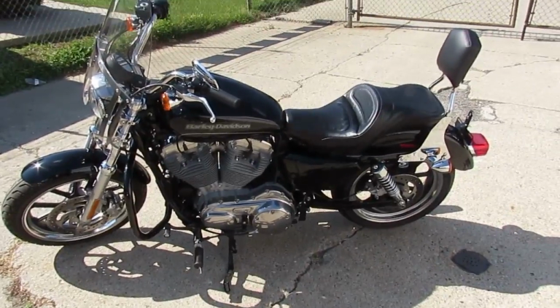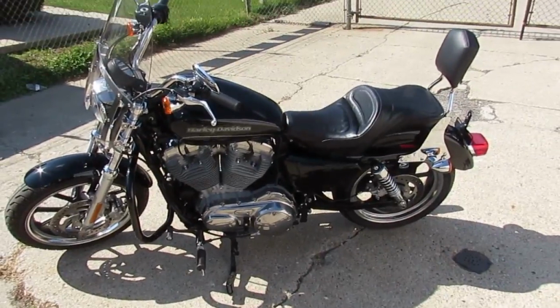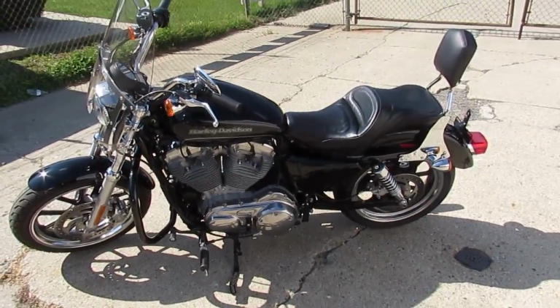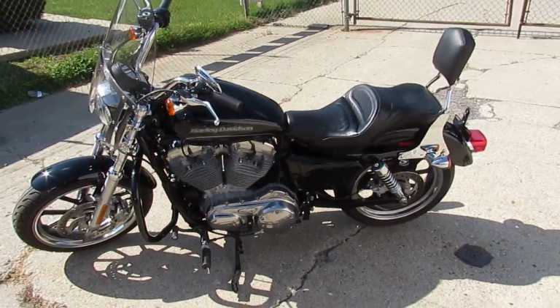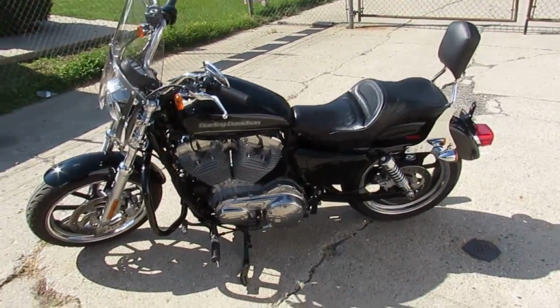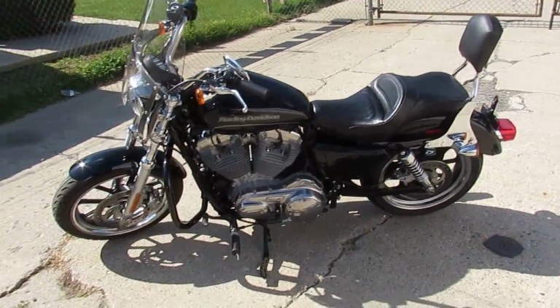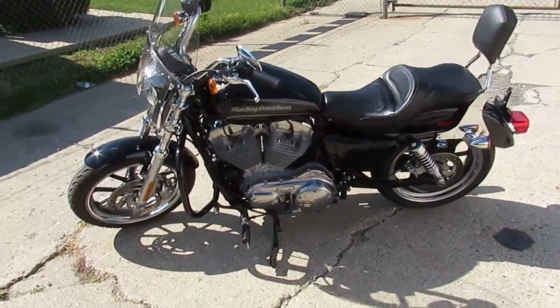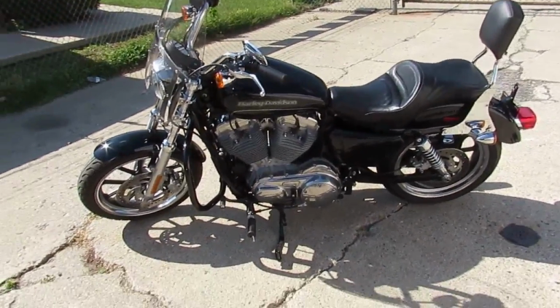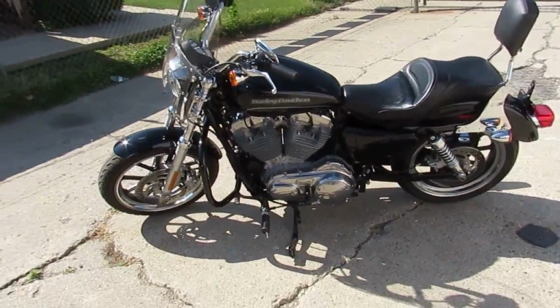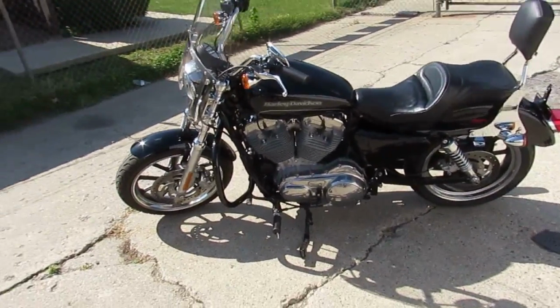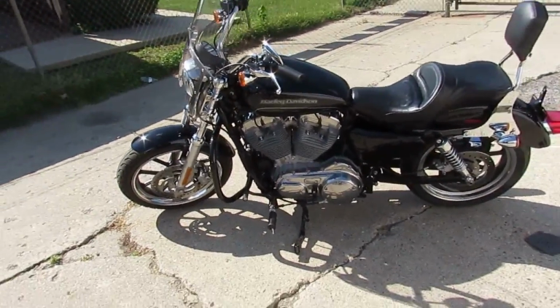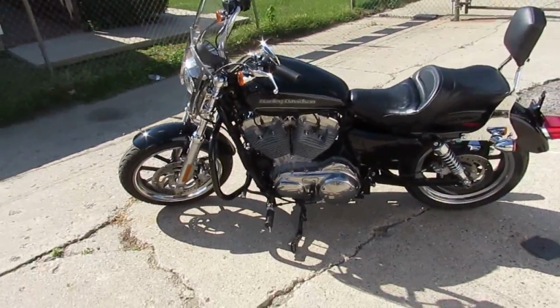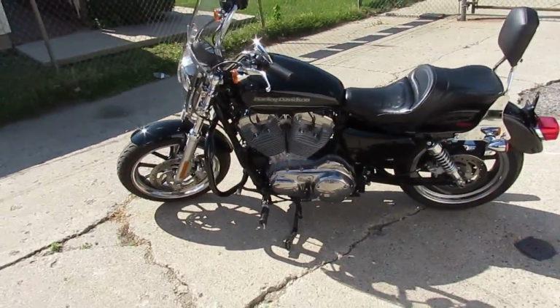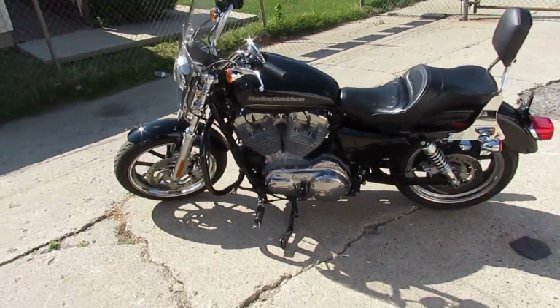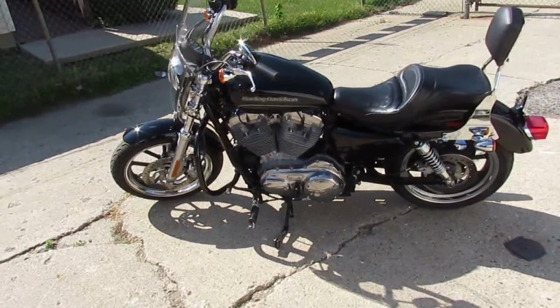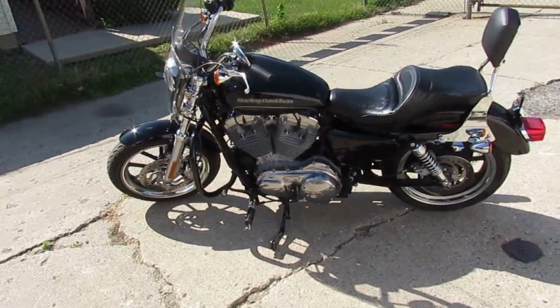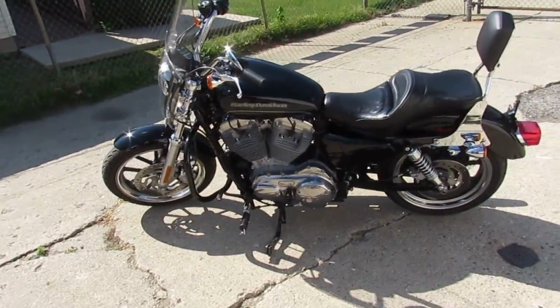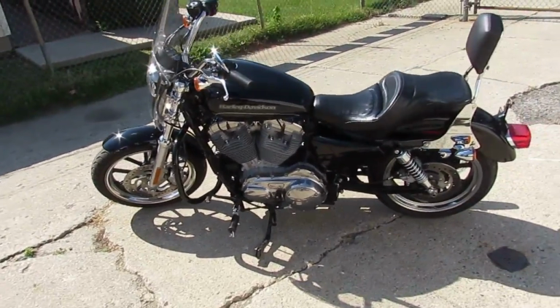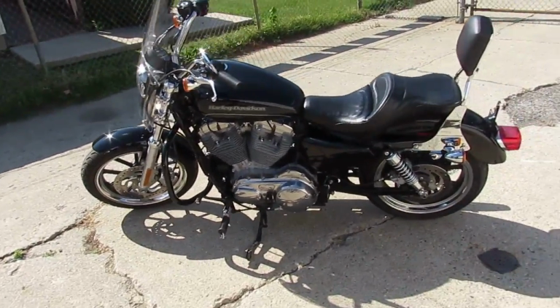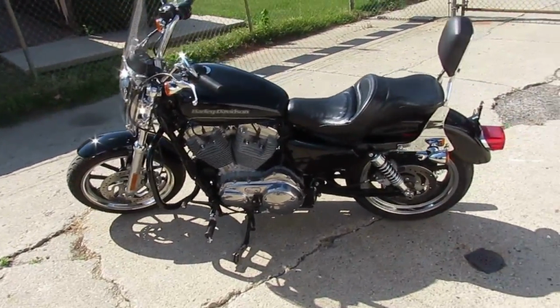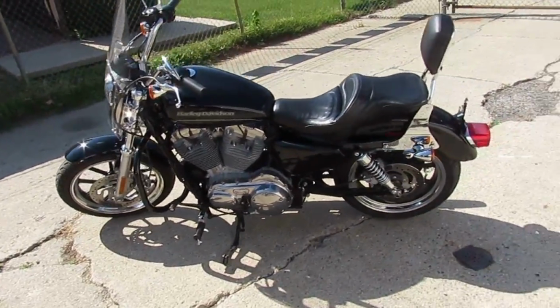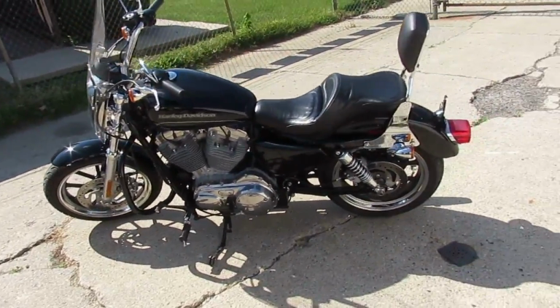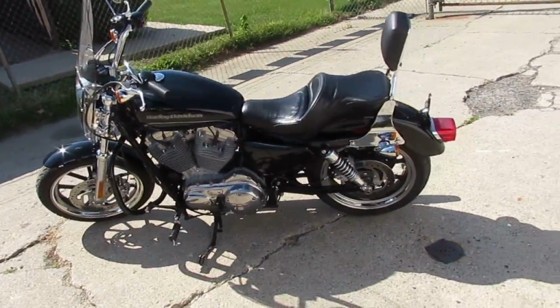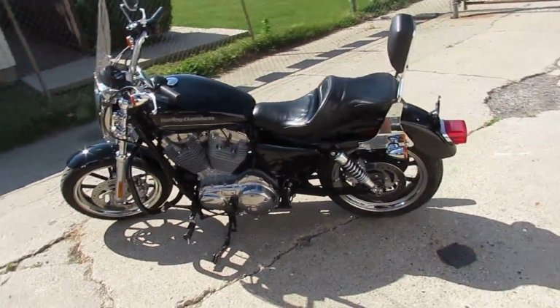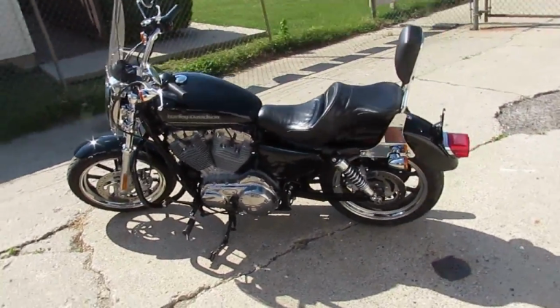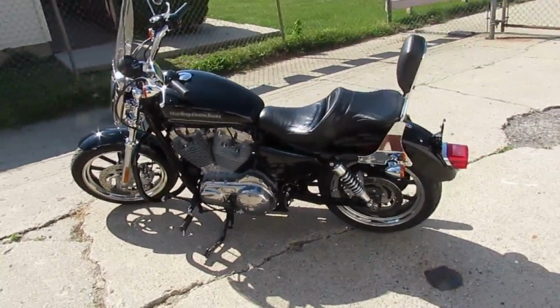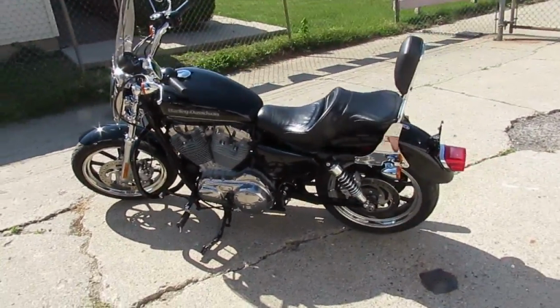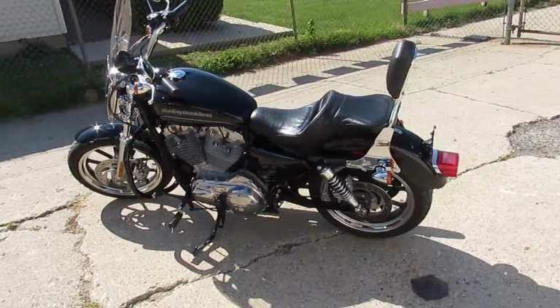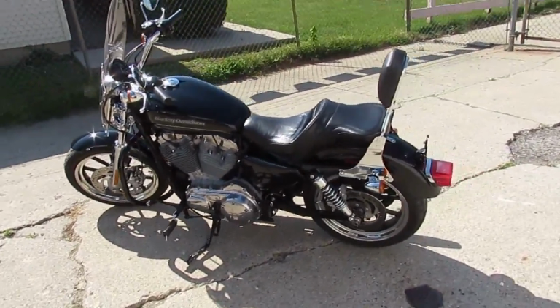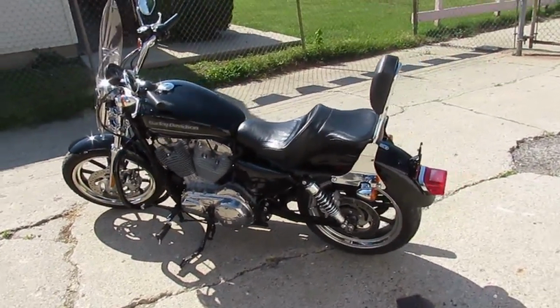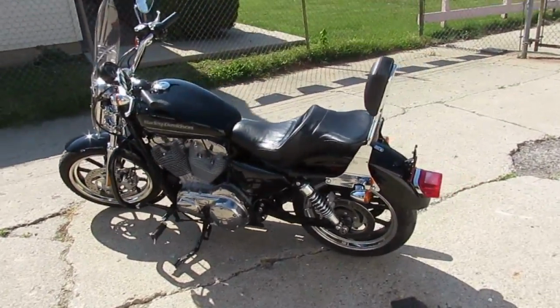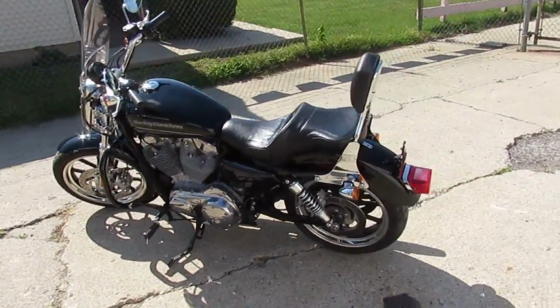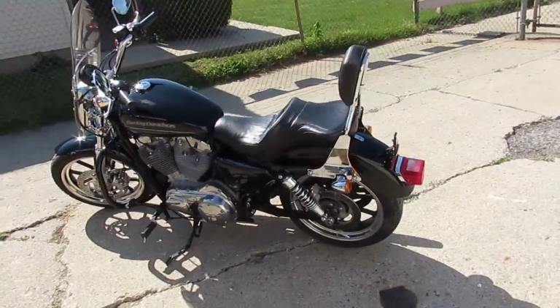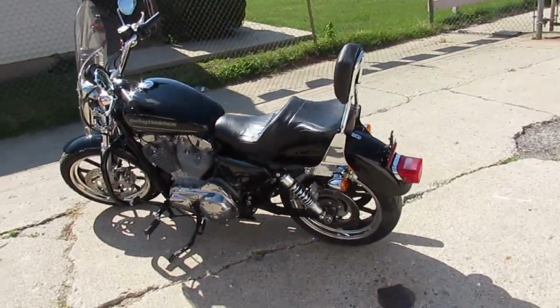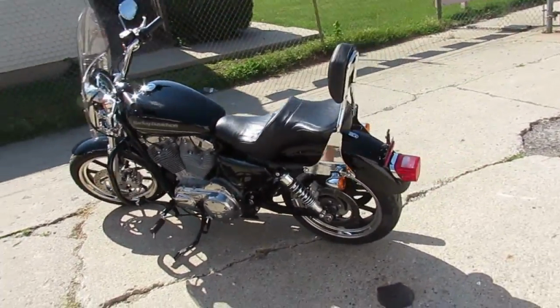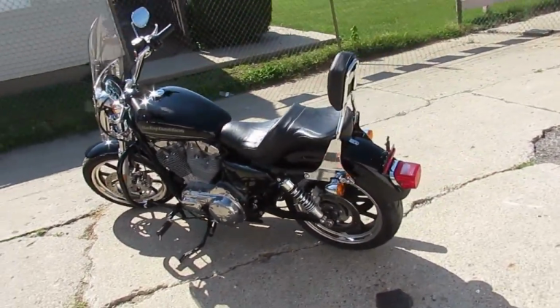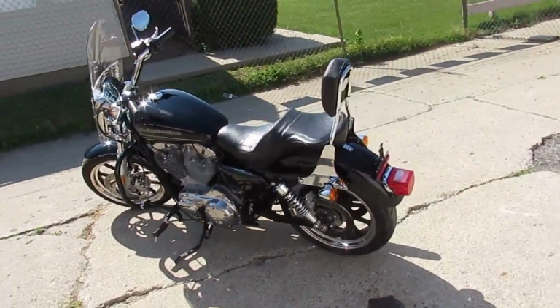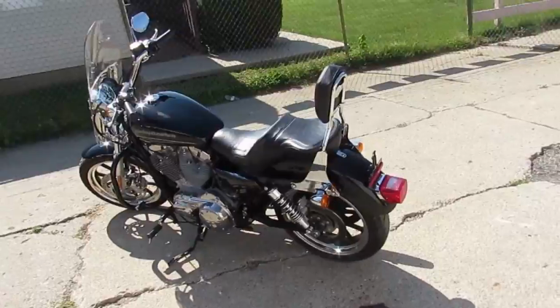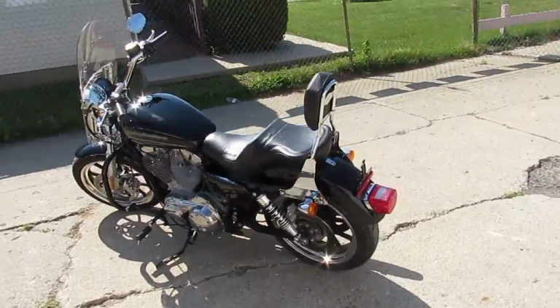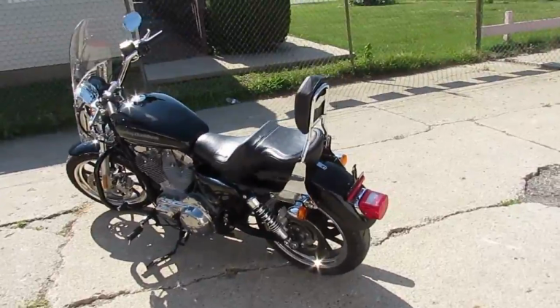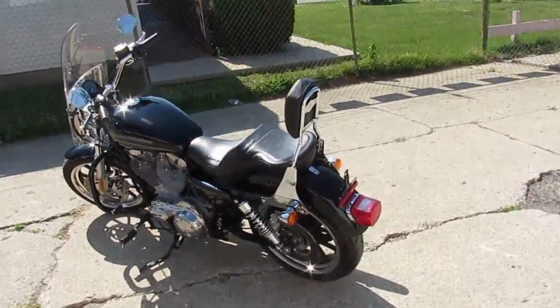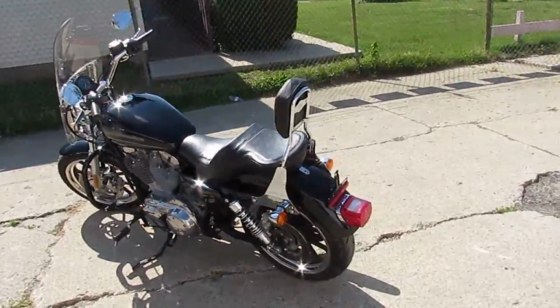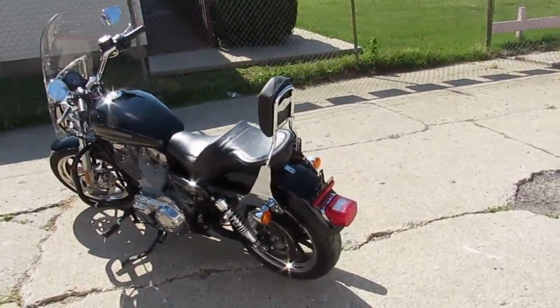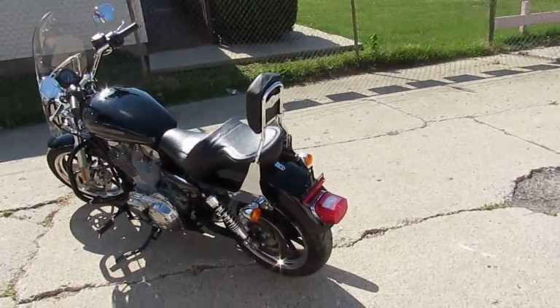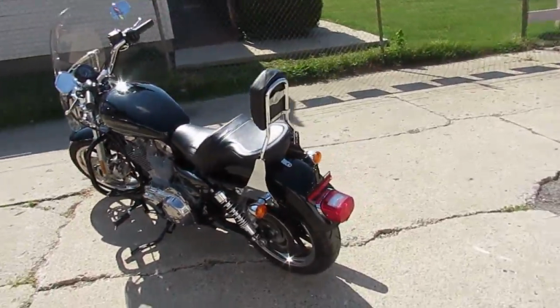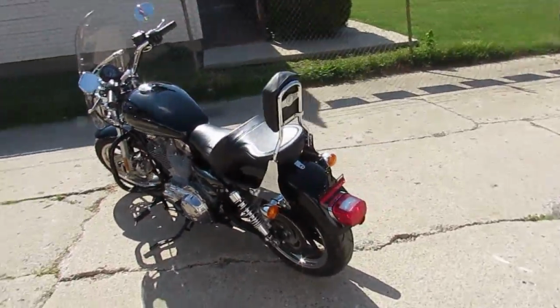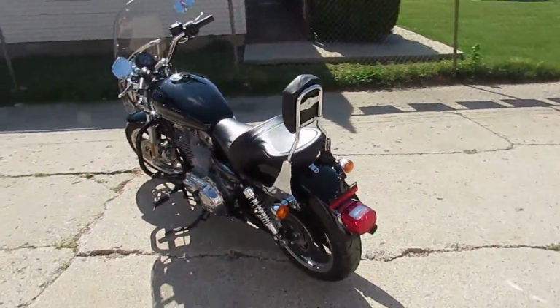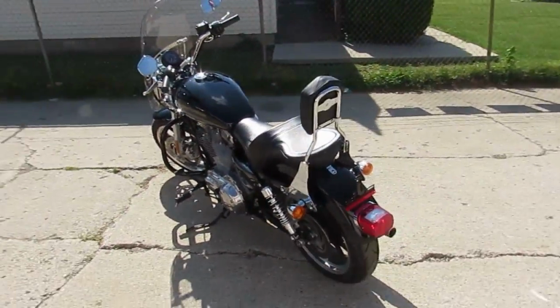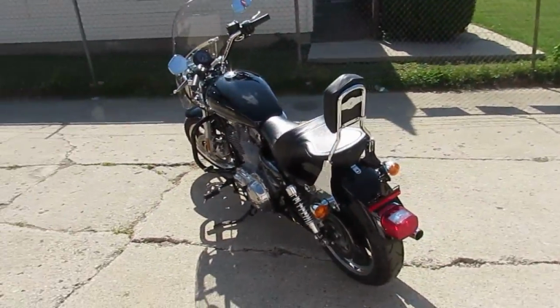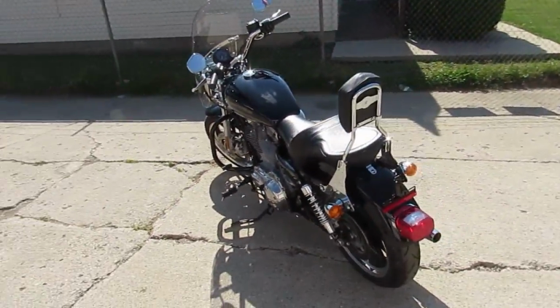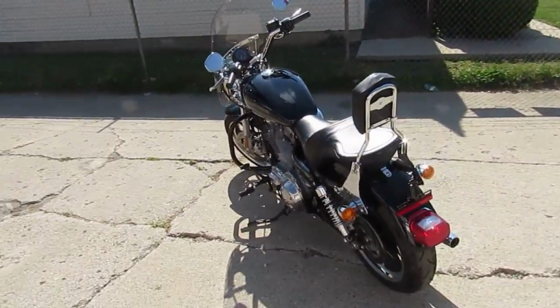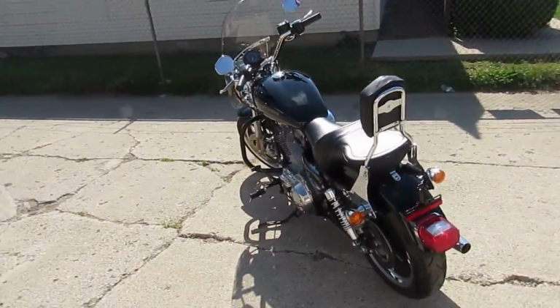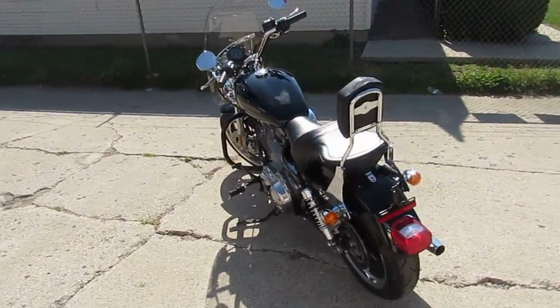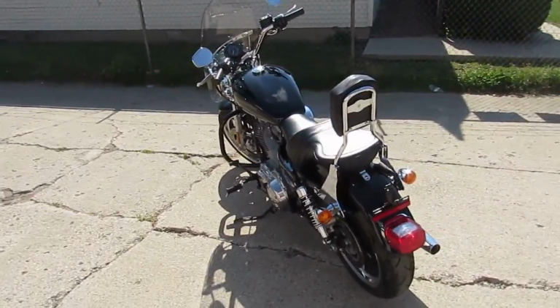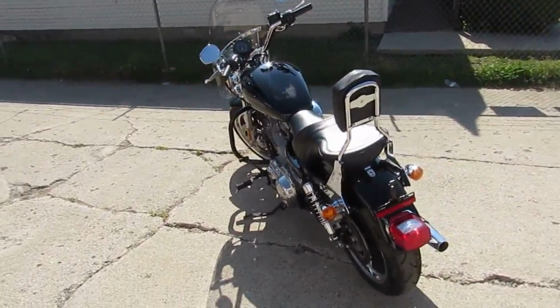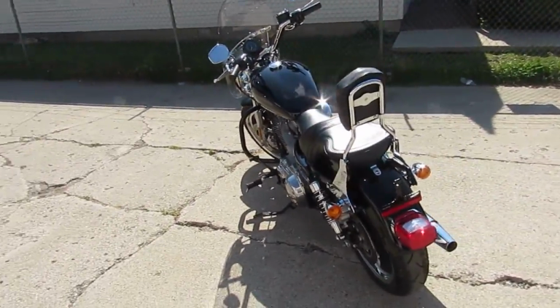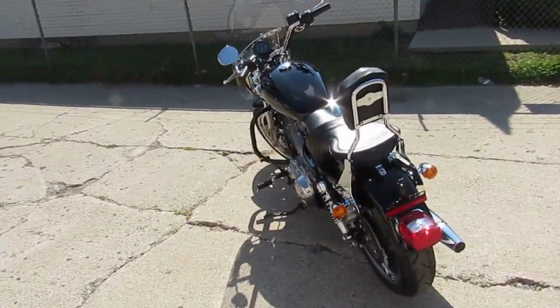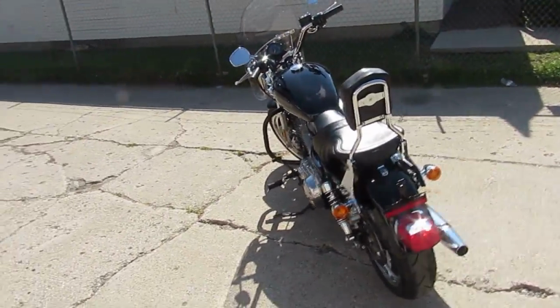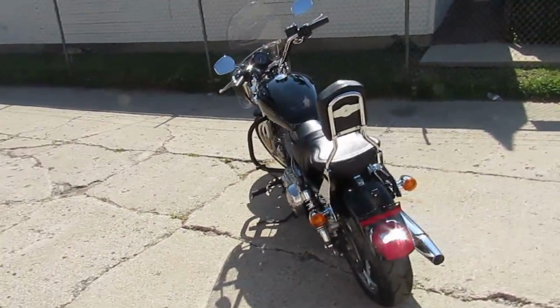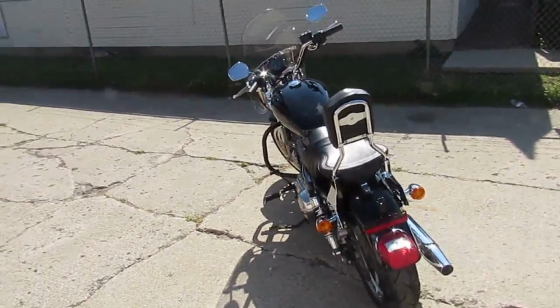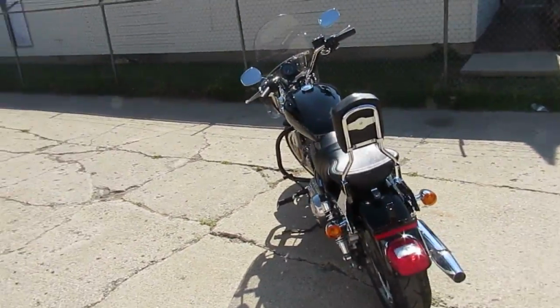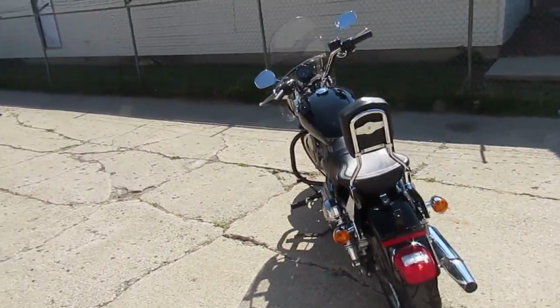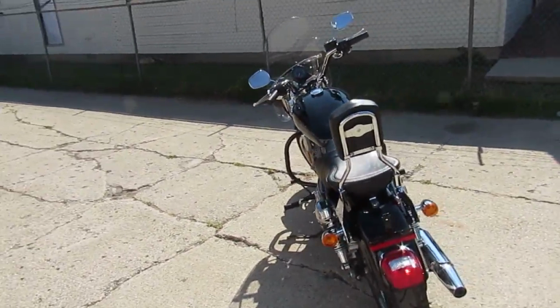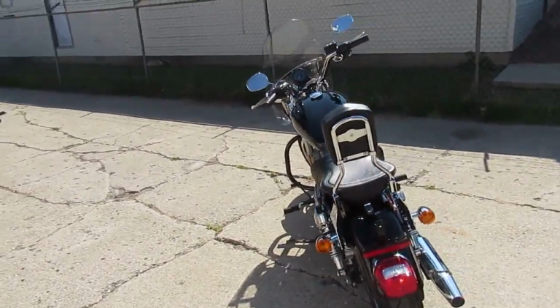Hey guys, it's Approval Powersports doing some videos on our used Harleys. We've got over 200 used Harleys on our showroom floor, over 400 used bikes altogether.